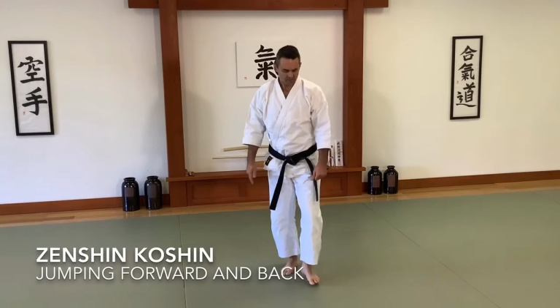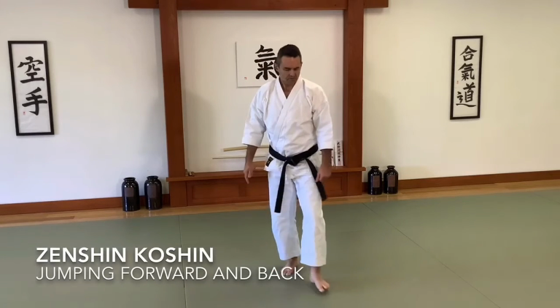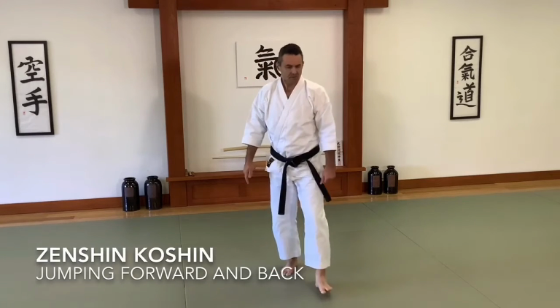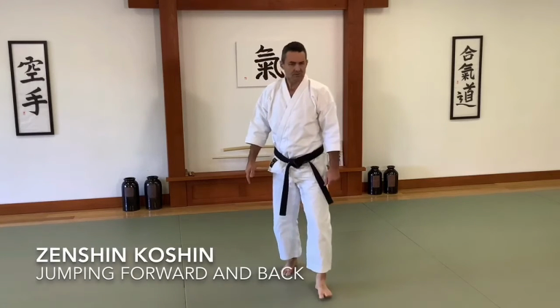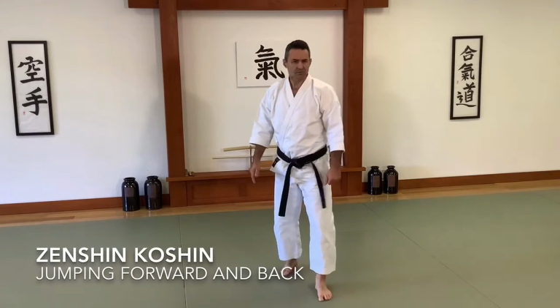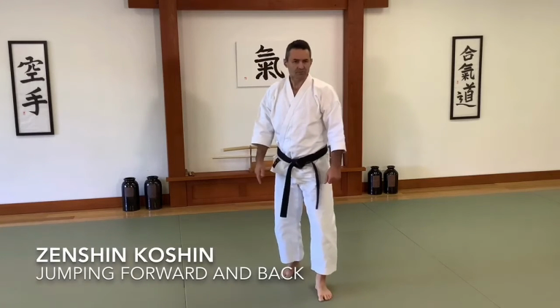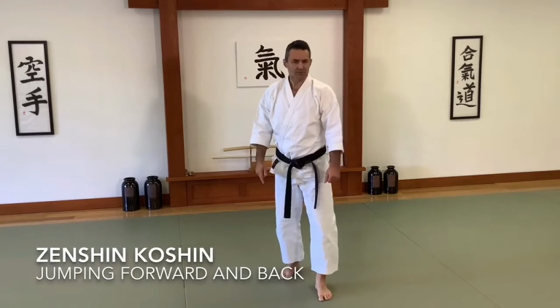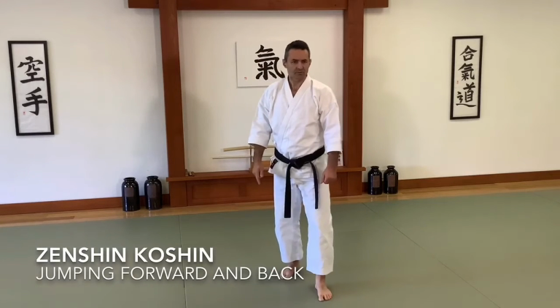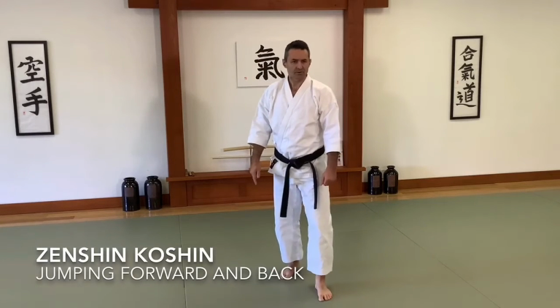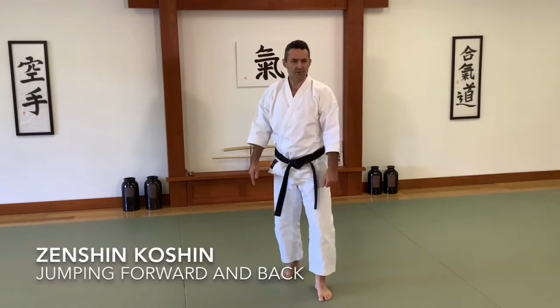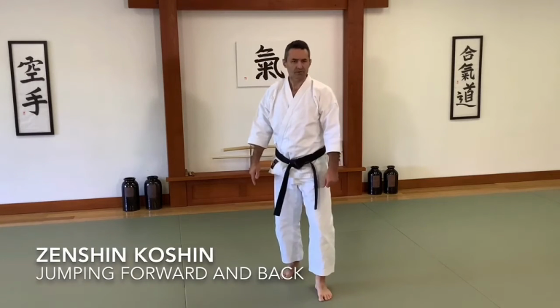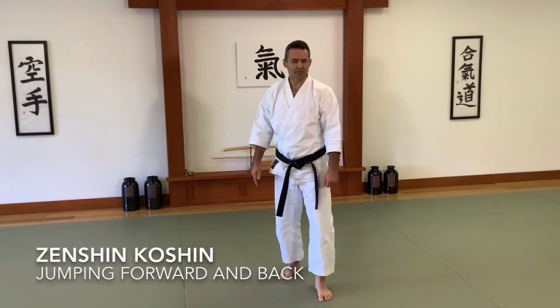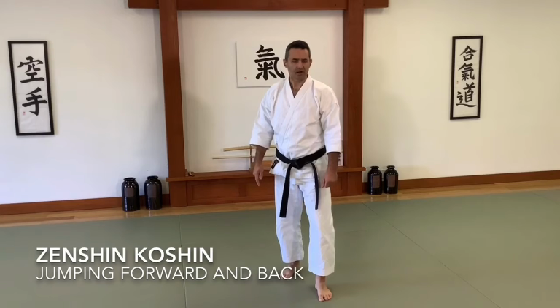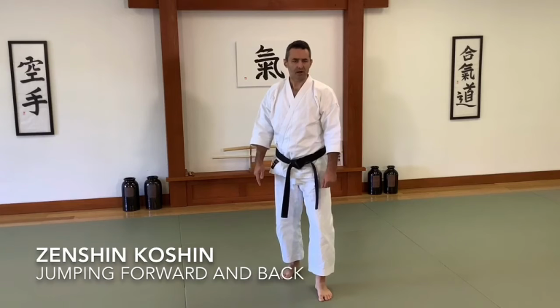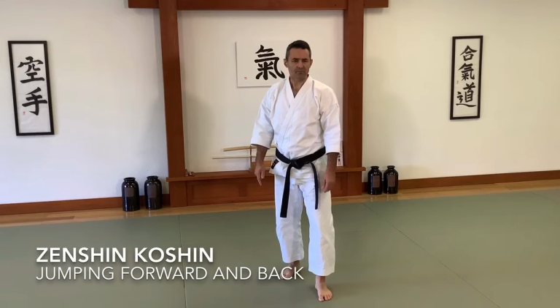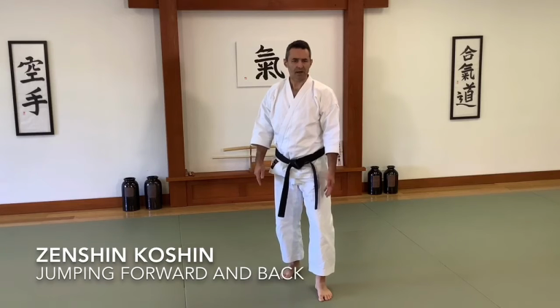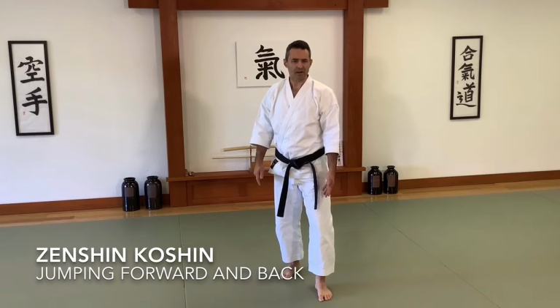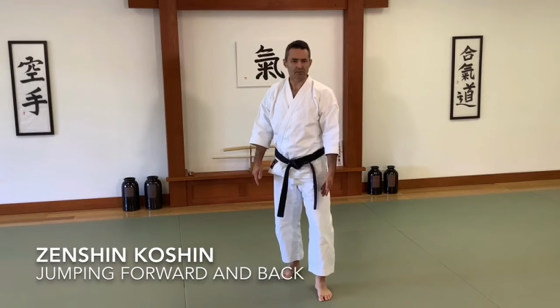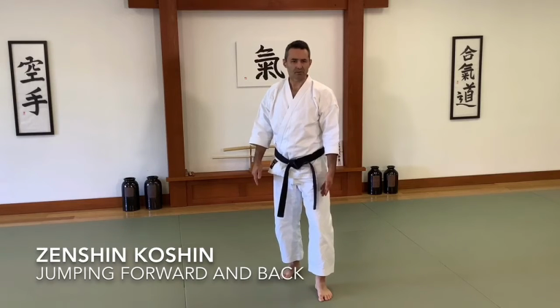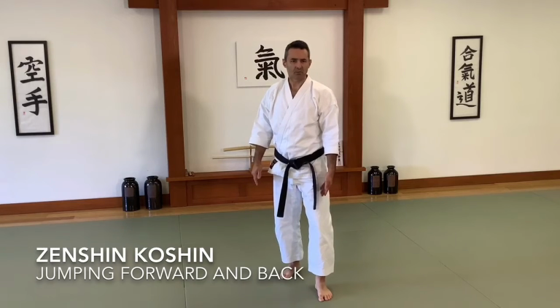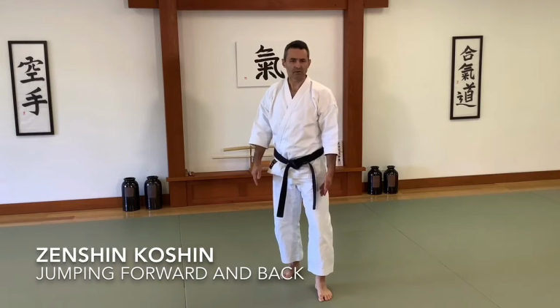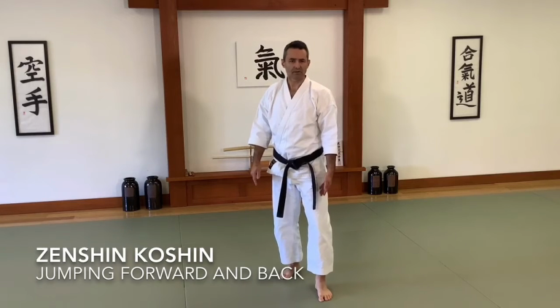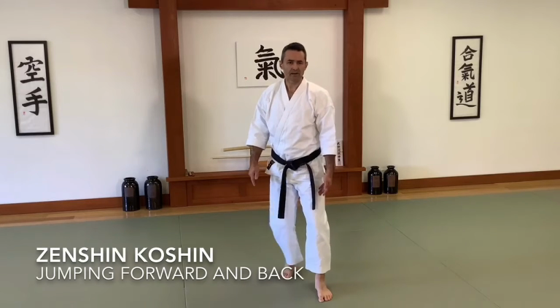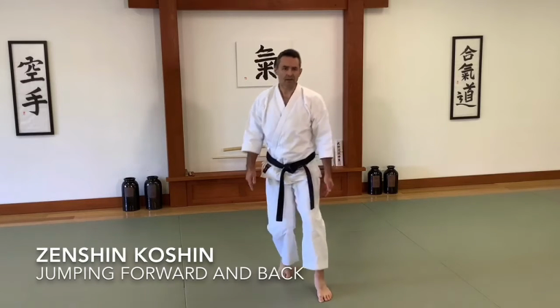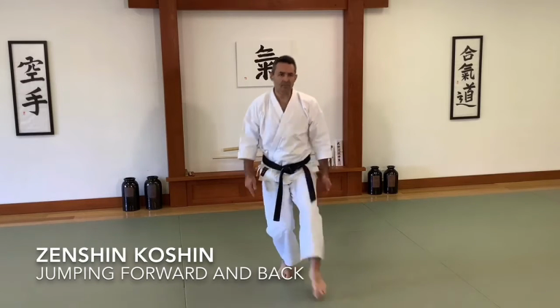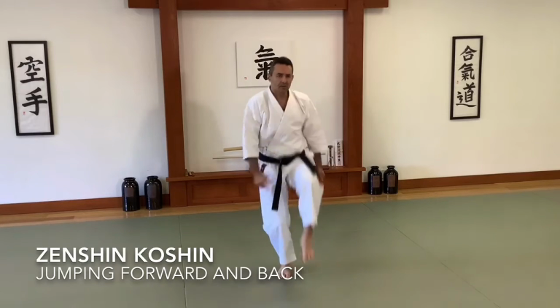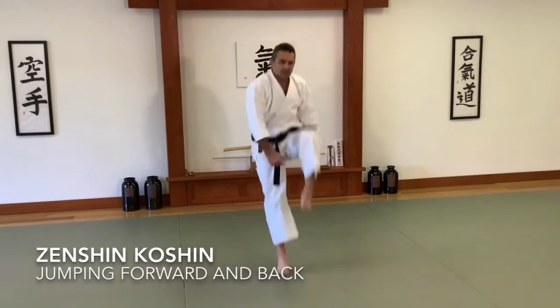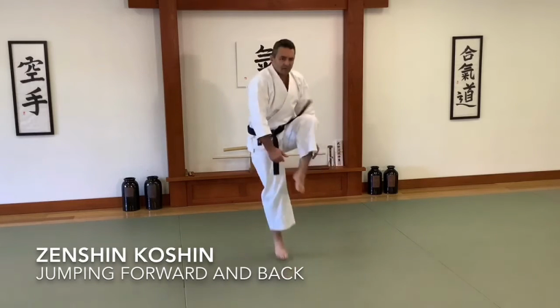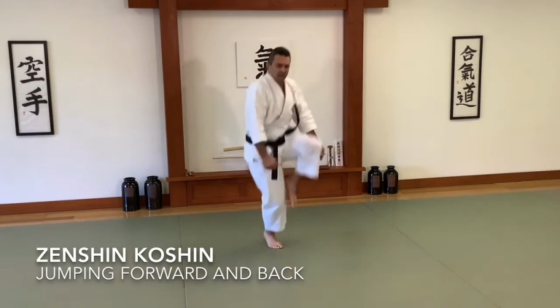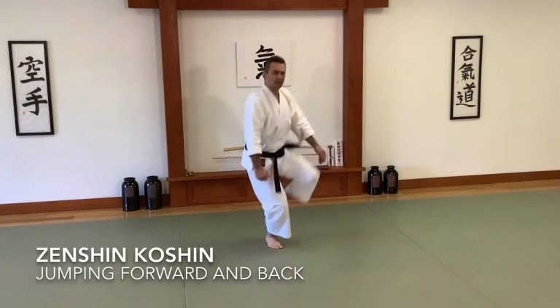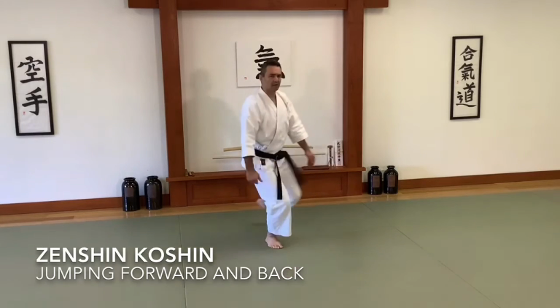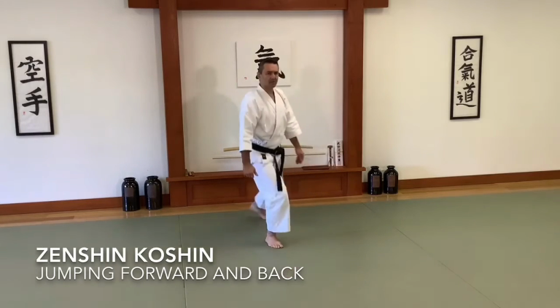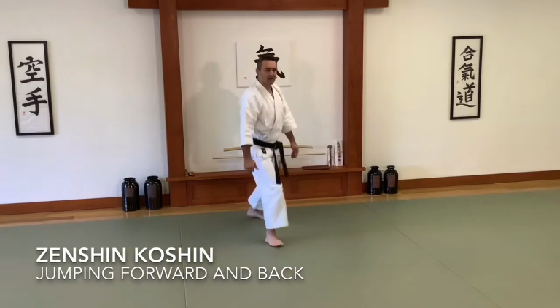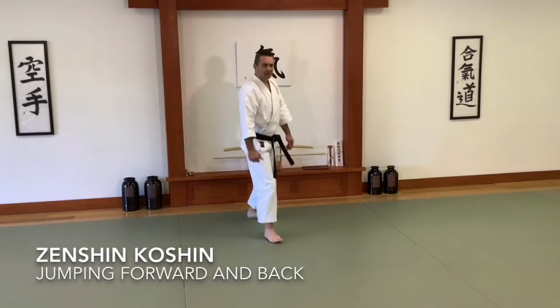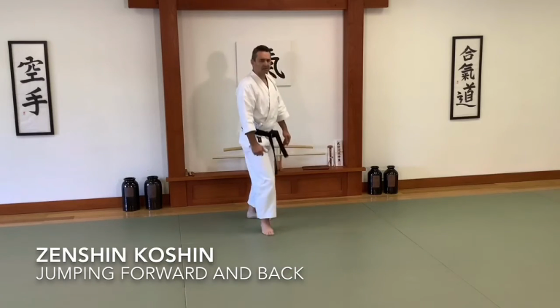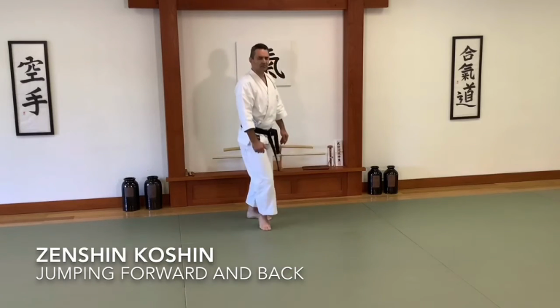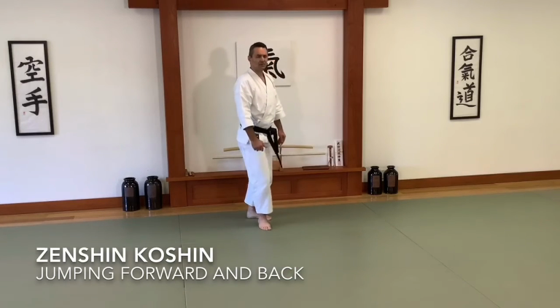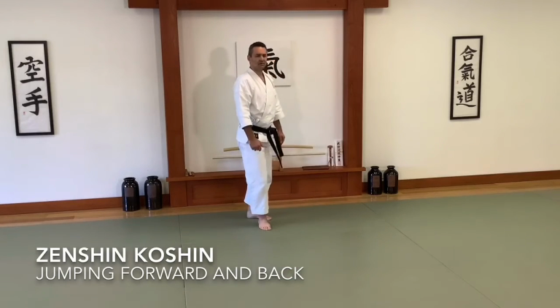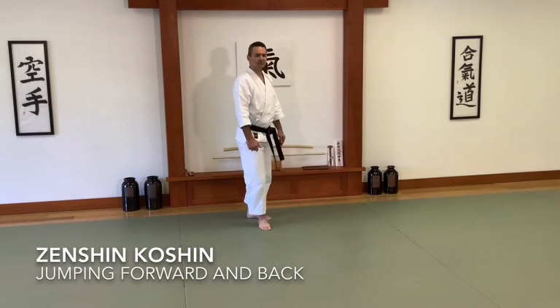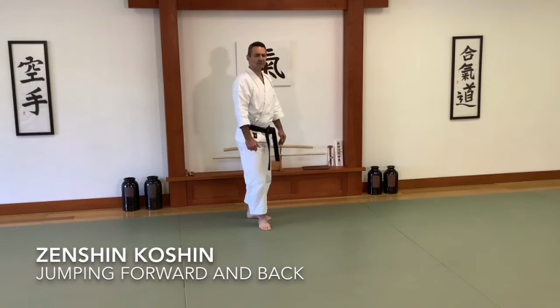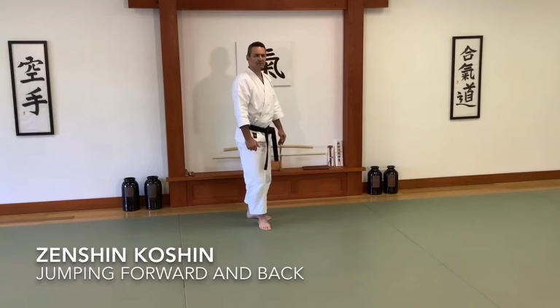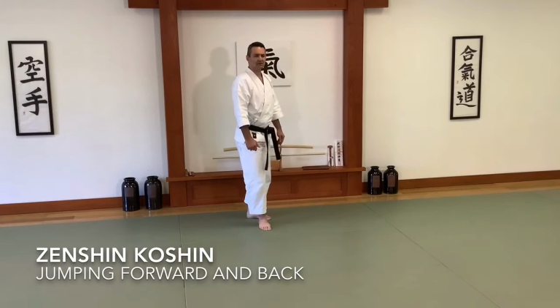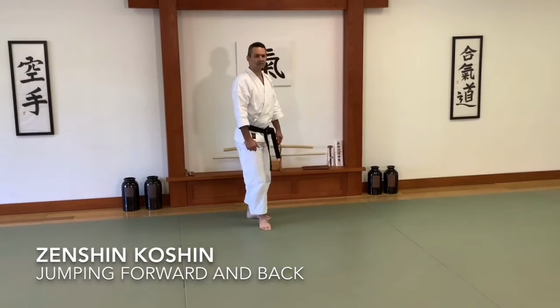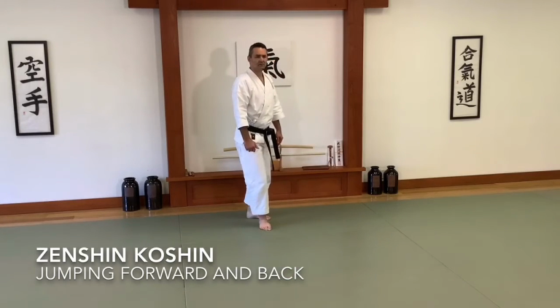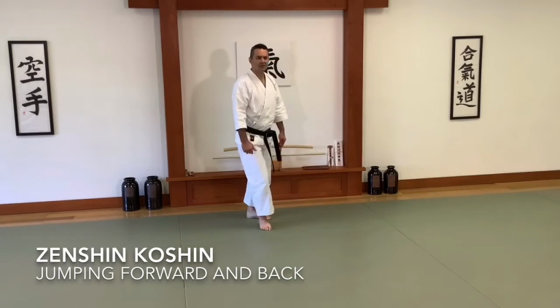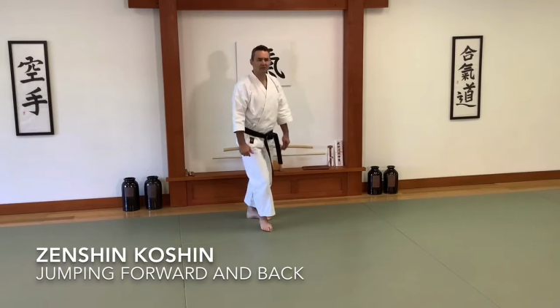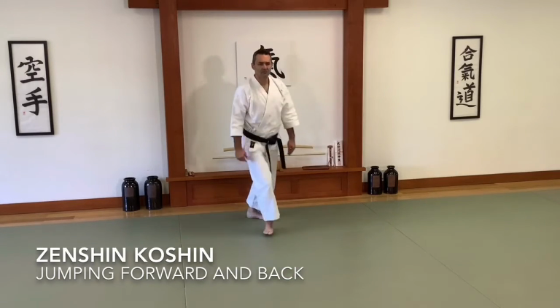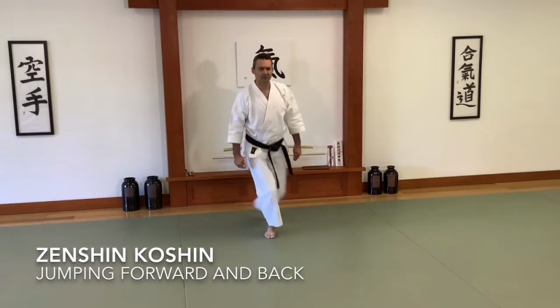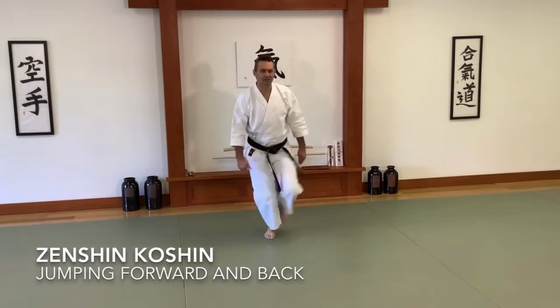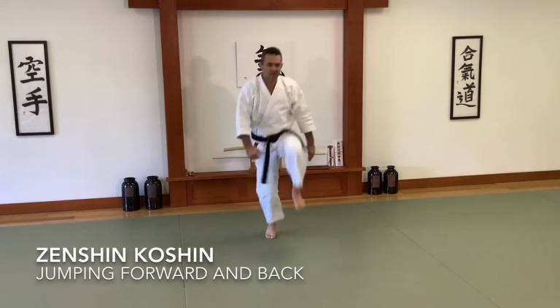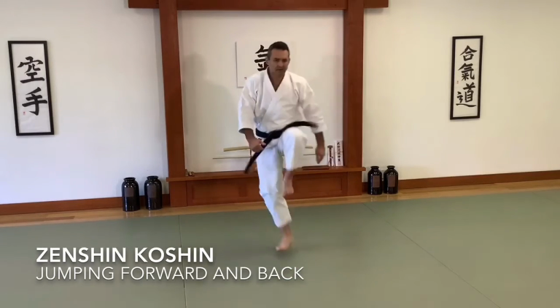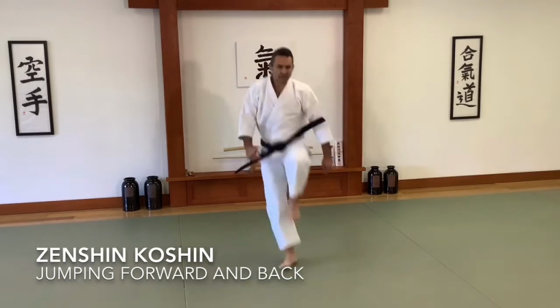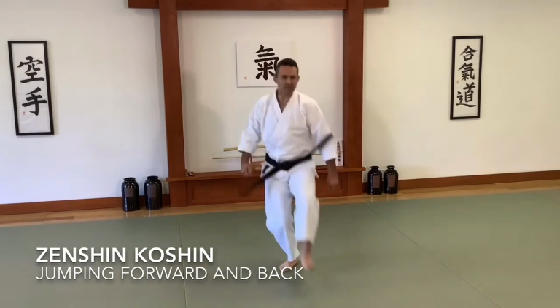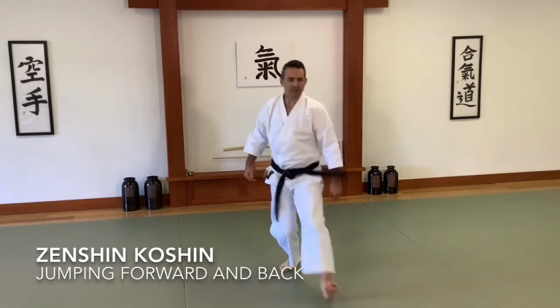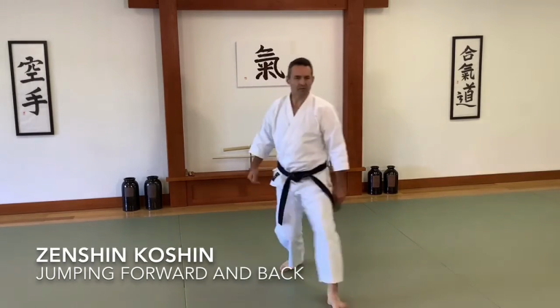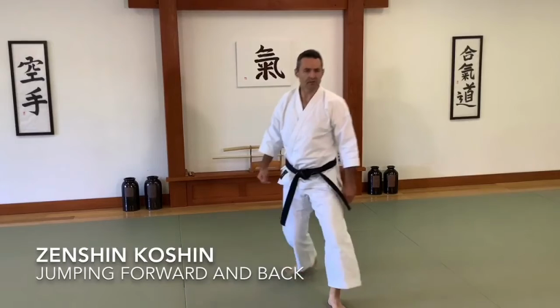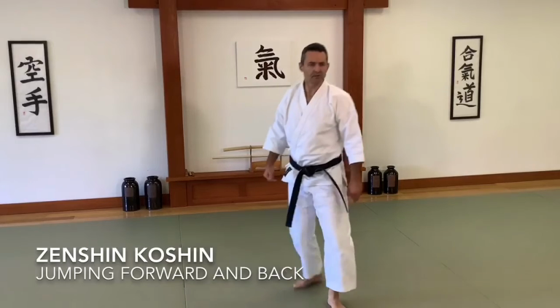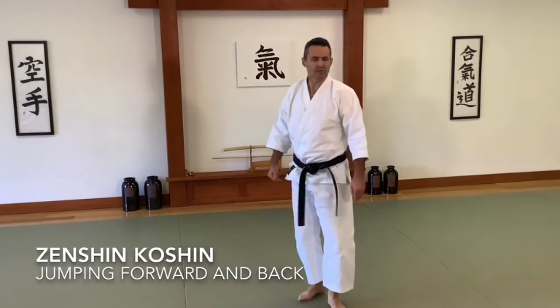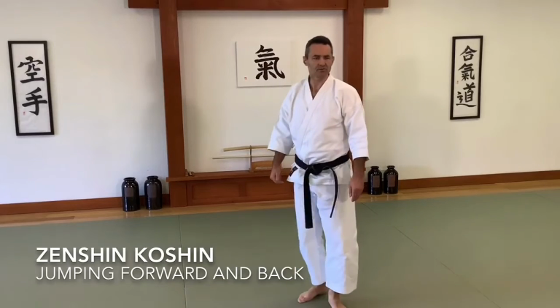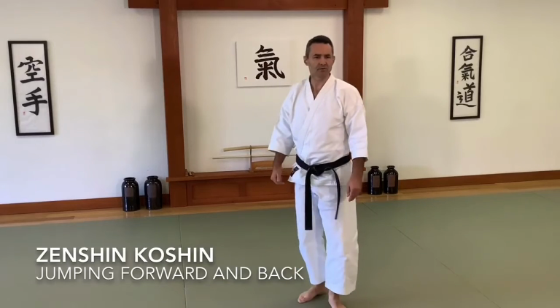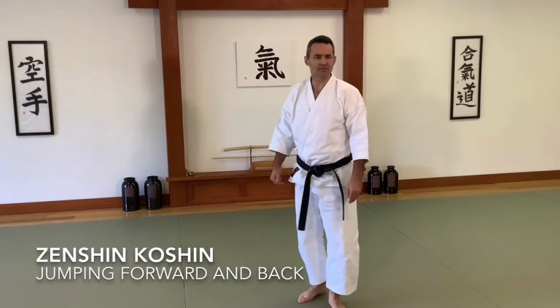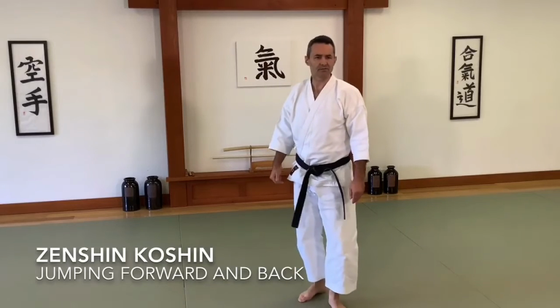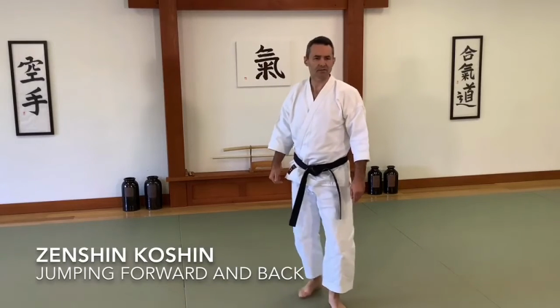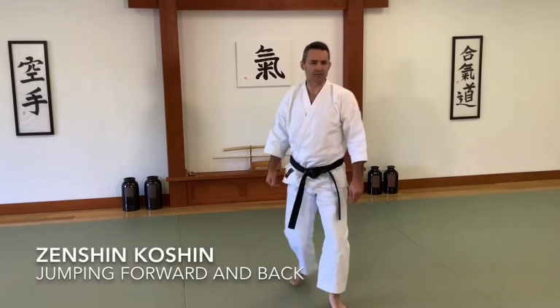So first we are going to hop back. Pick one leg up, hop back, draw your feet together, pick the other leg up, draw feet together.